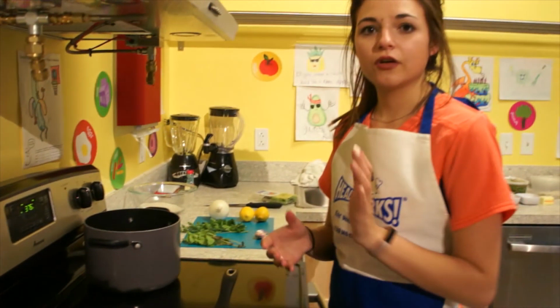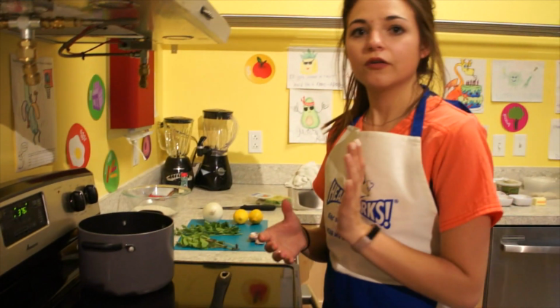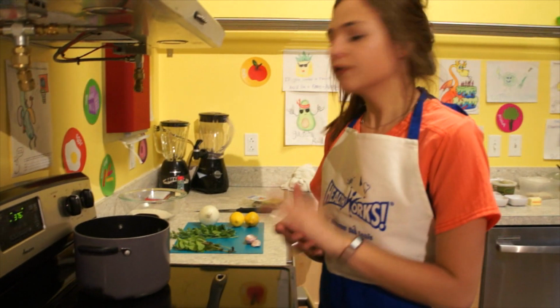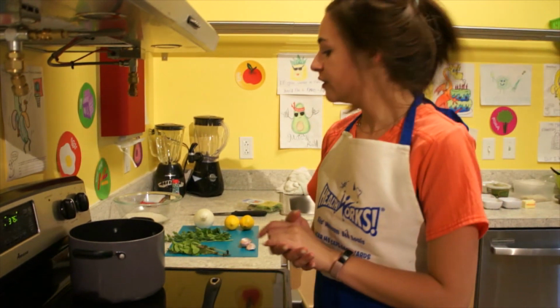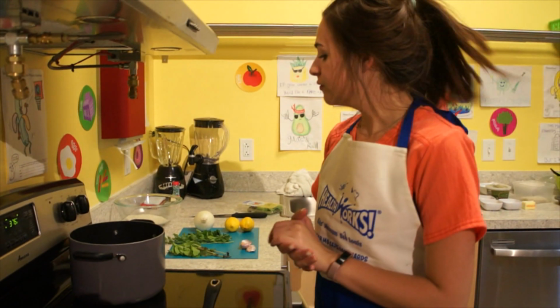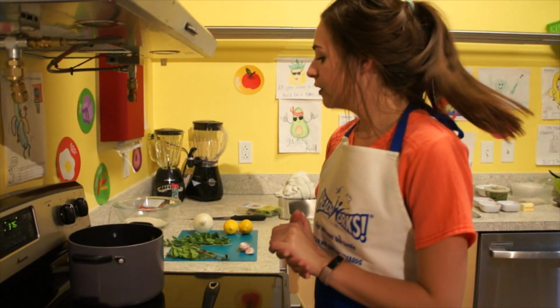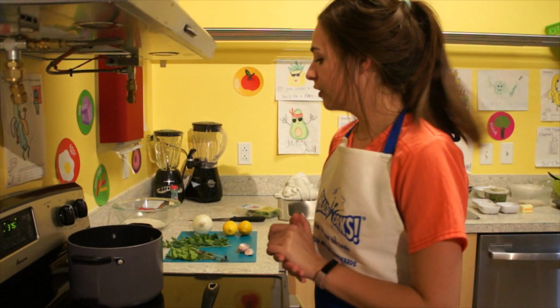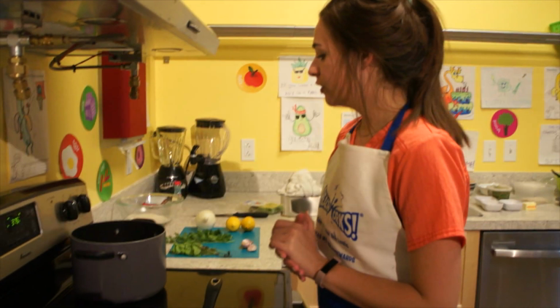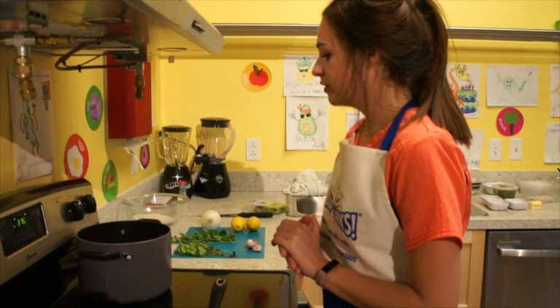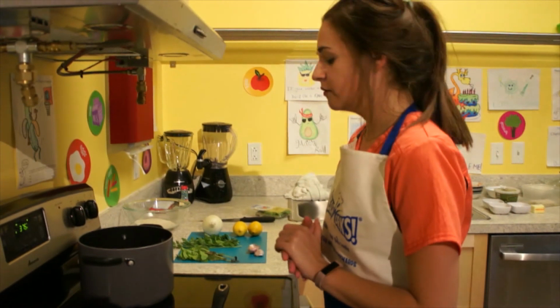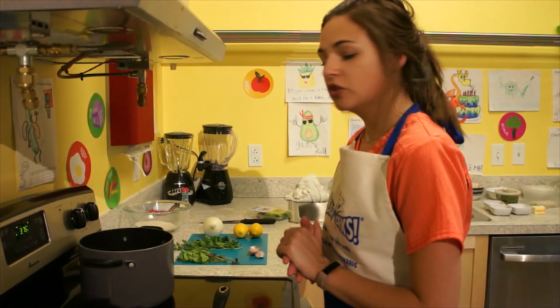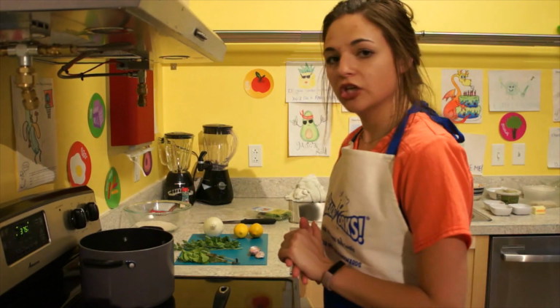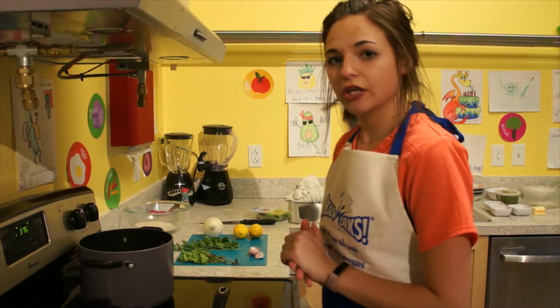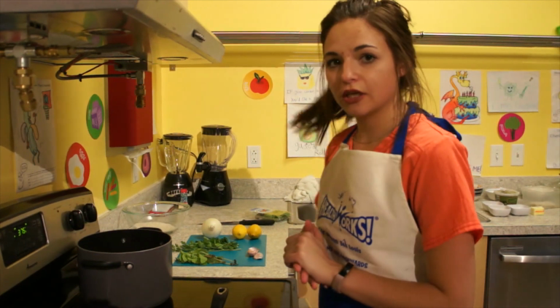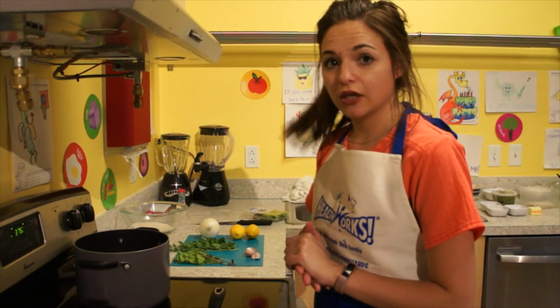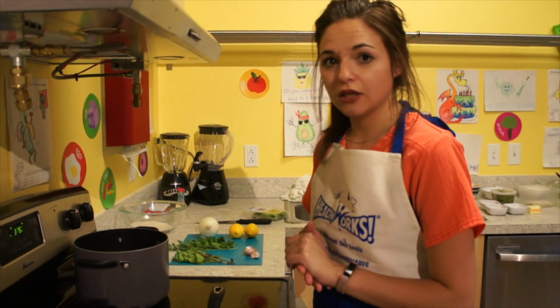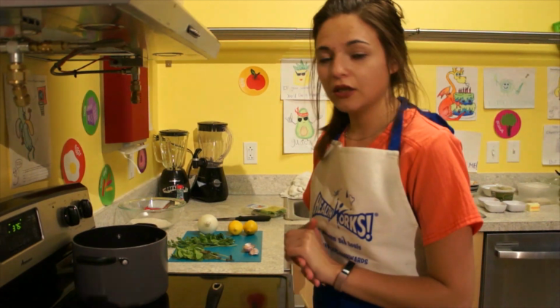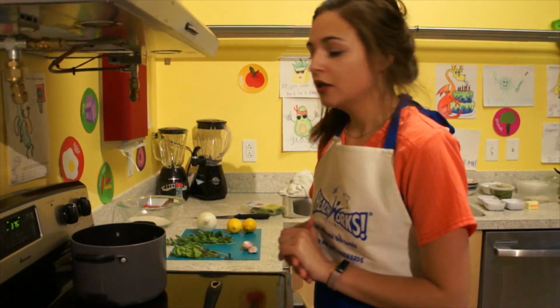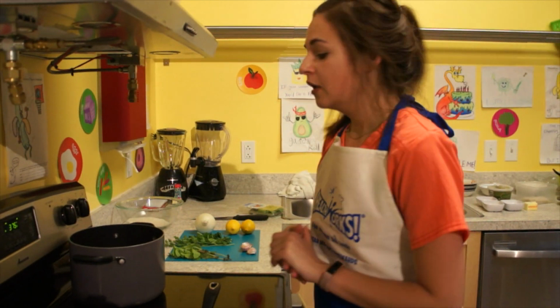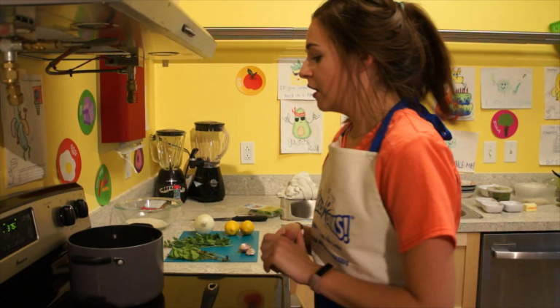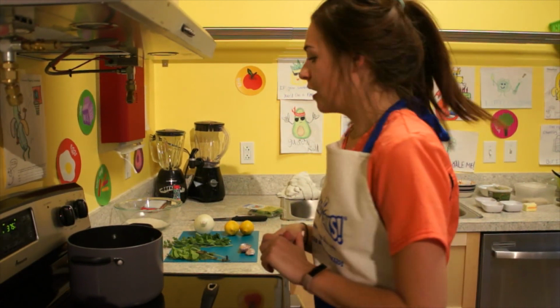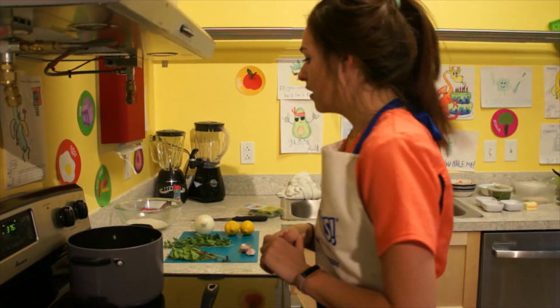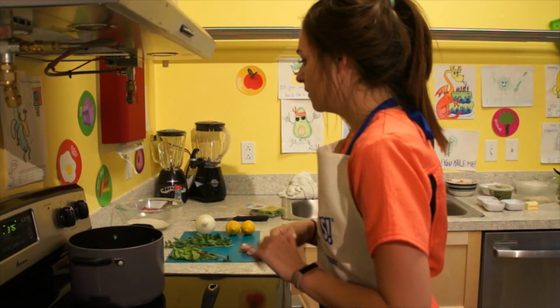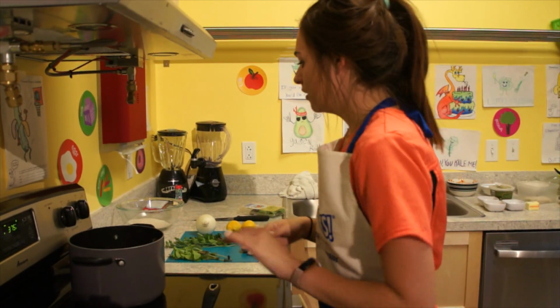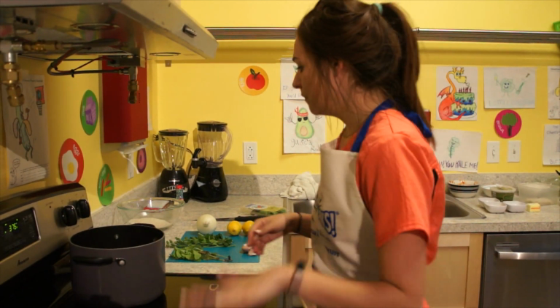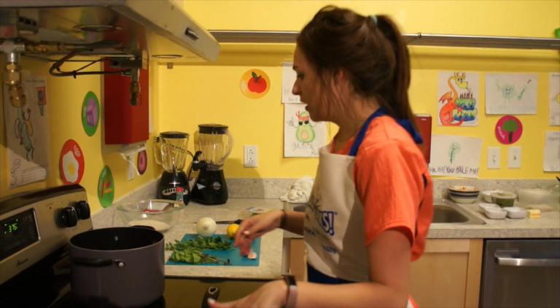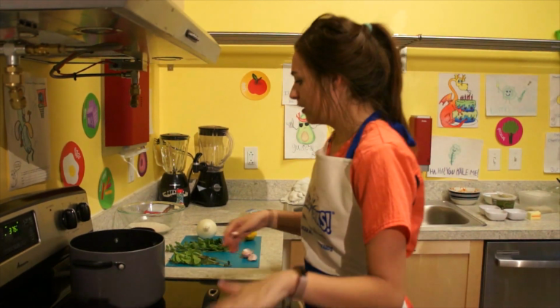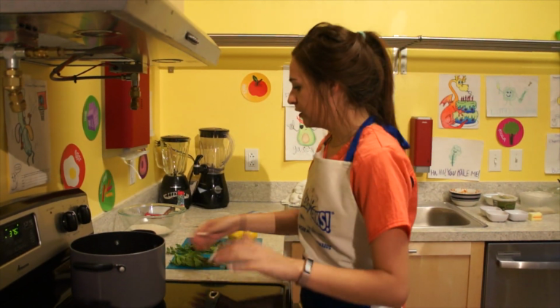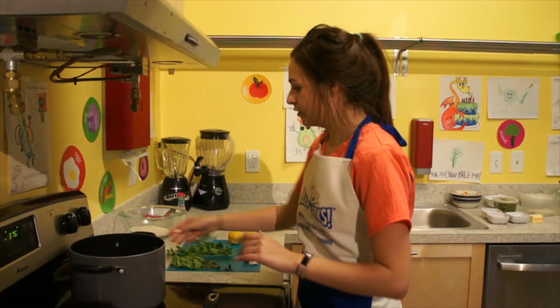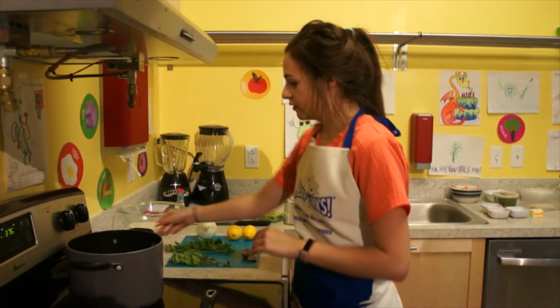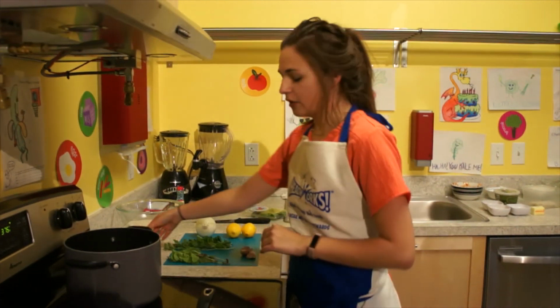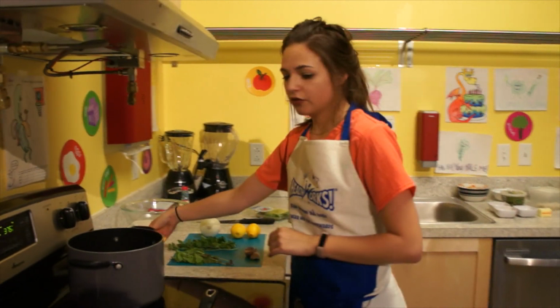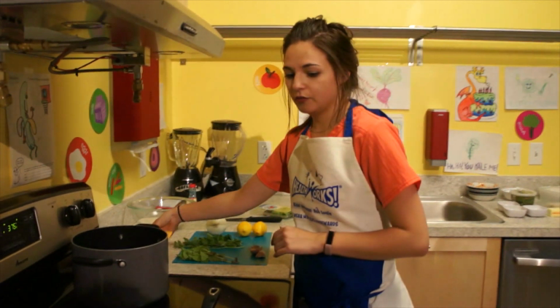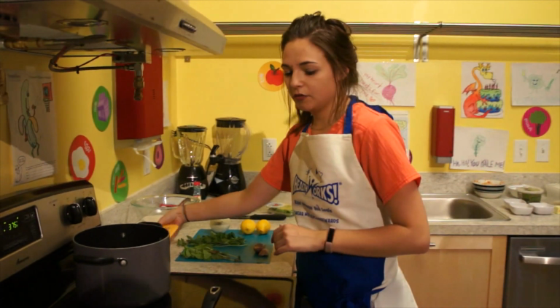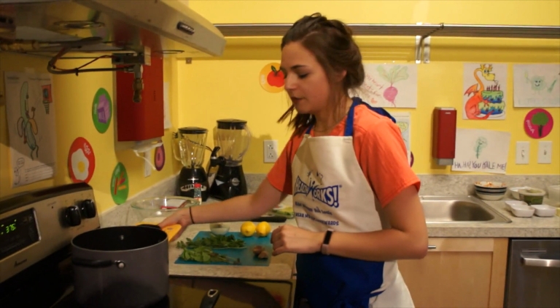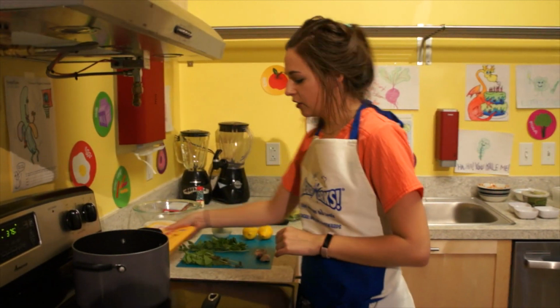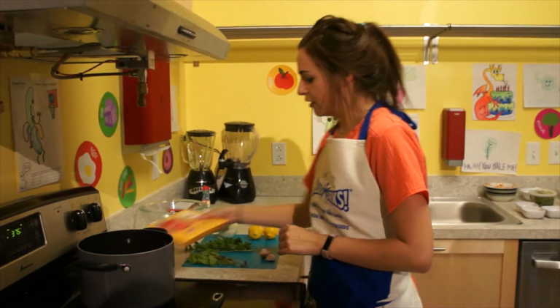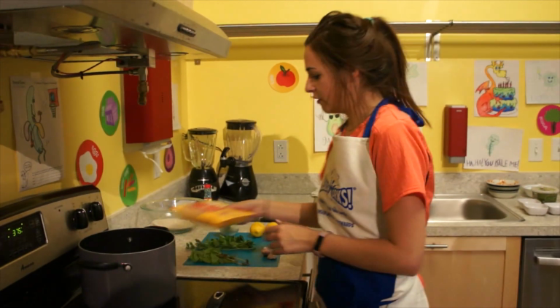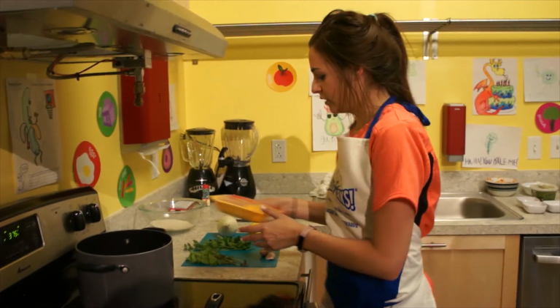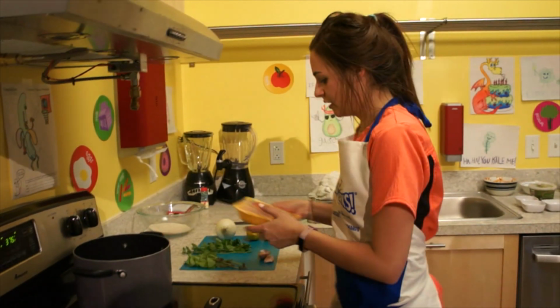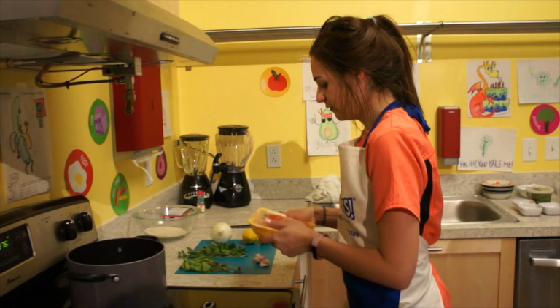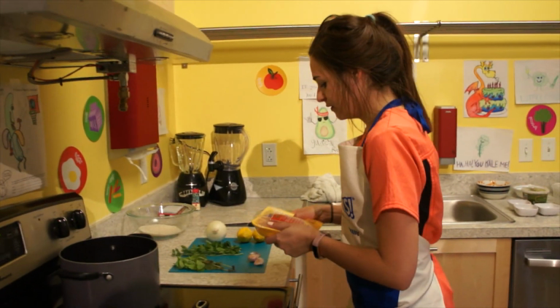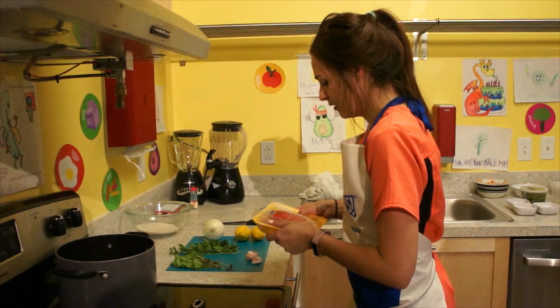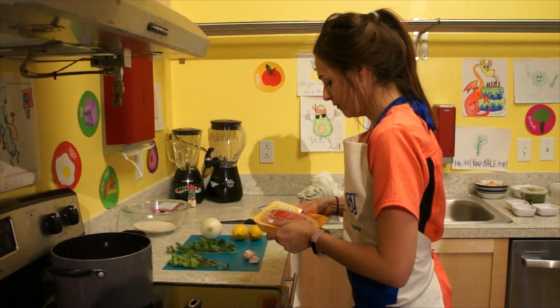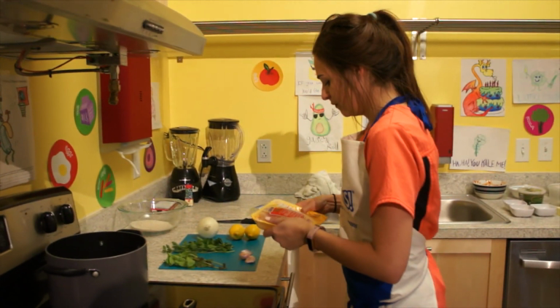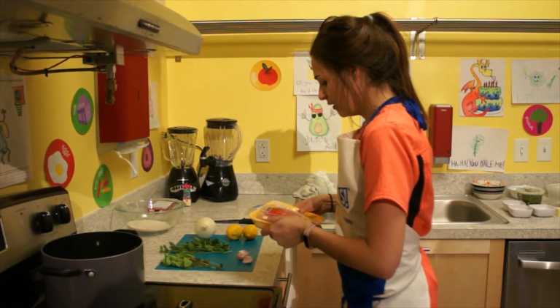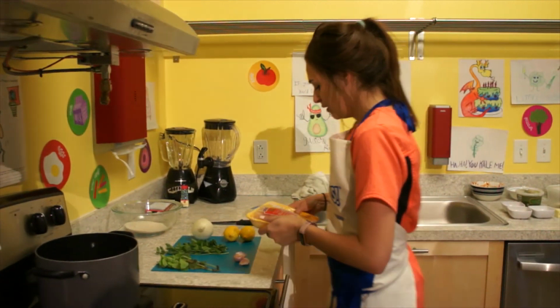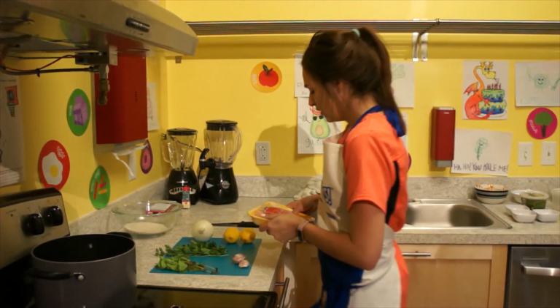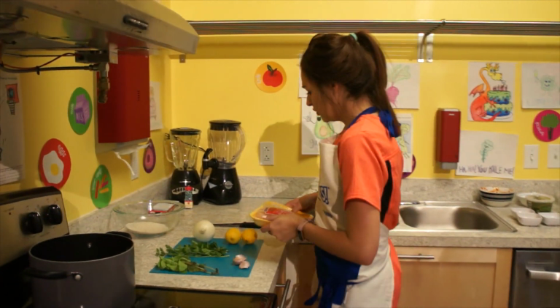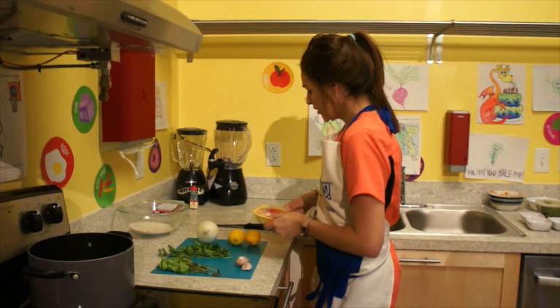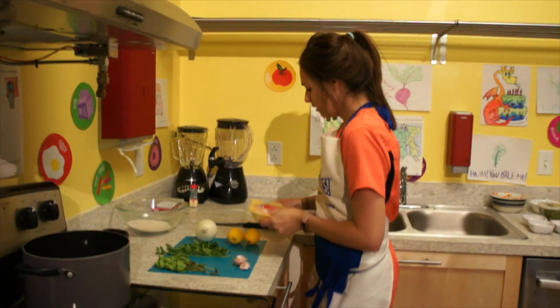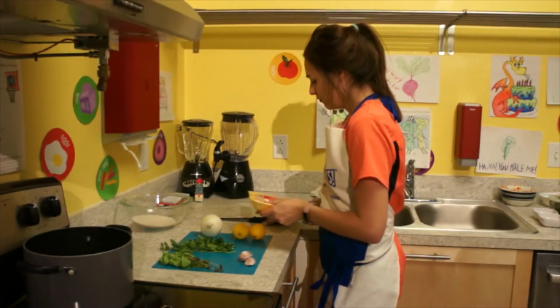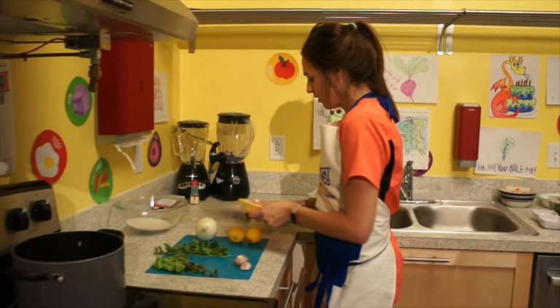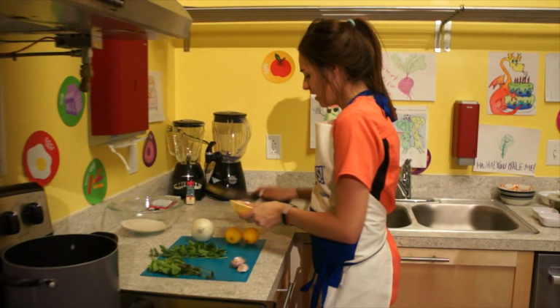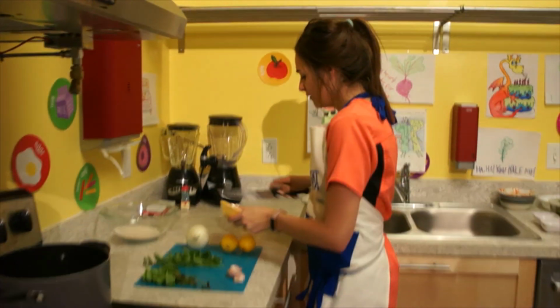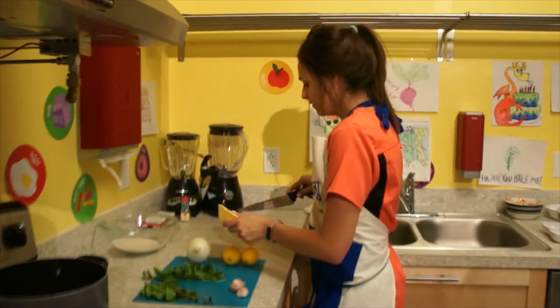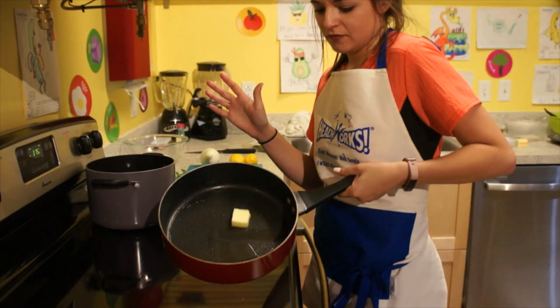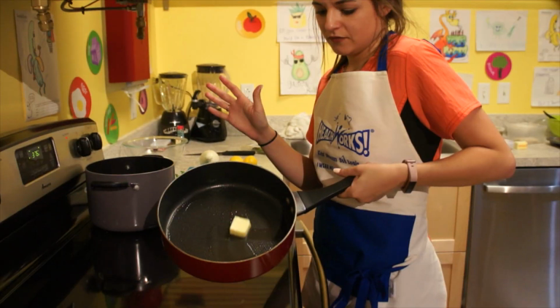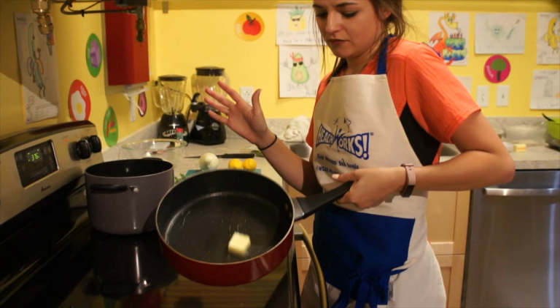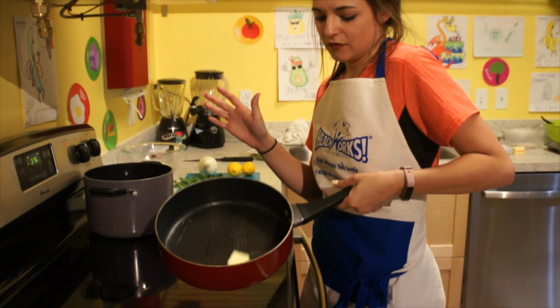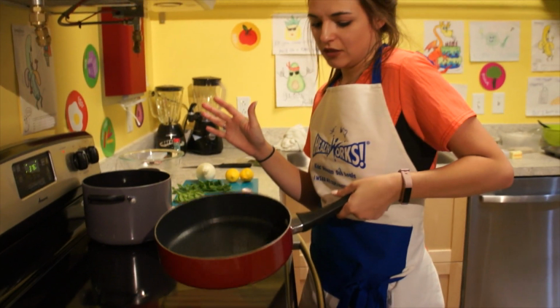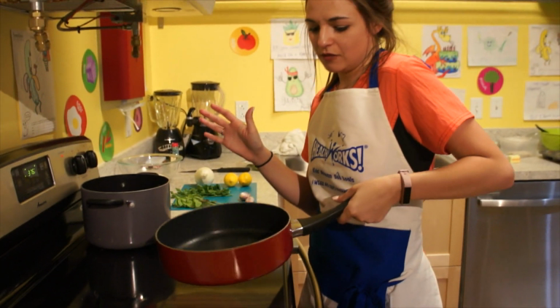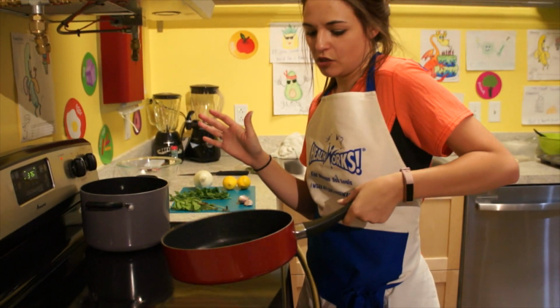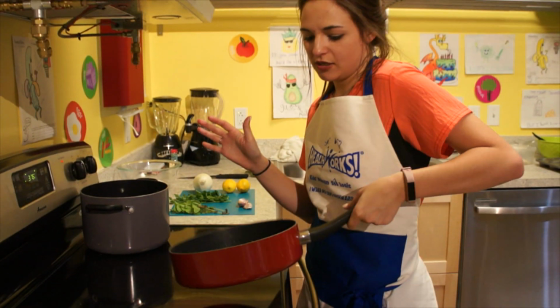So first we're going to cook some chicken in our pan here. I've got a little bit of butter and we have some chicken breasts in the pot.